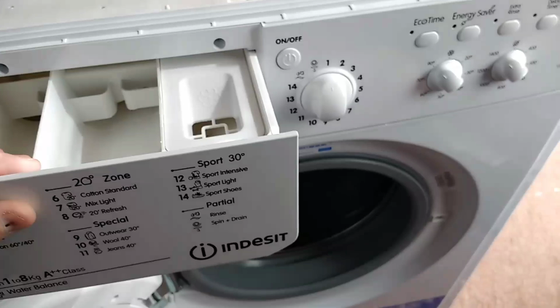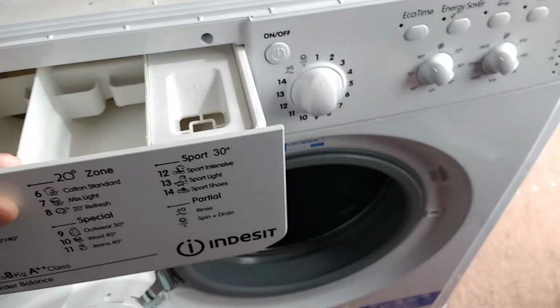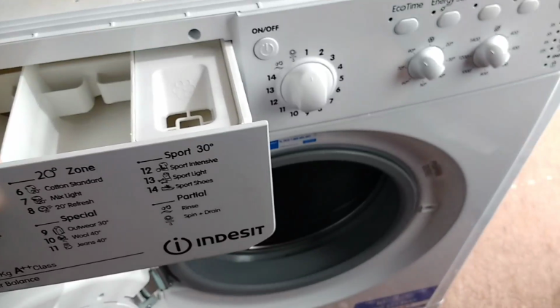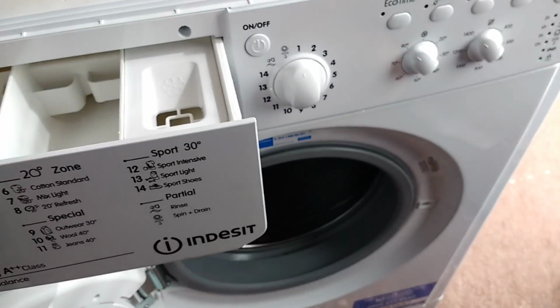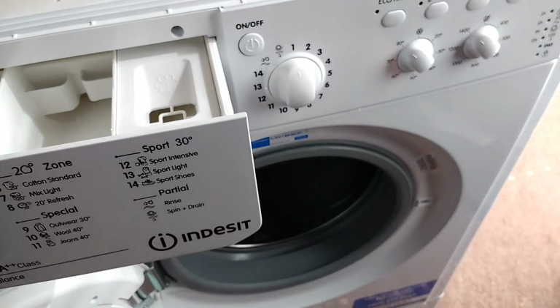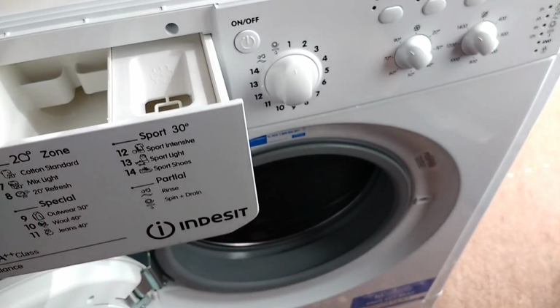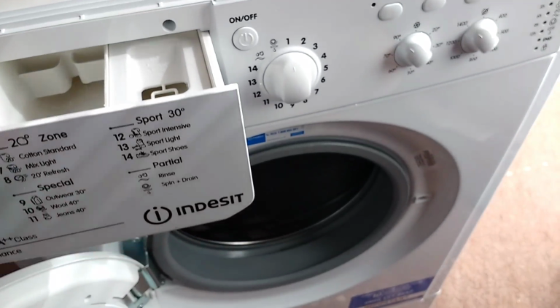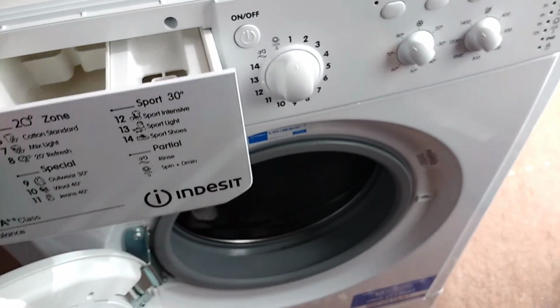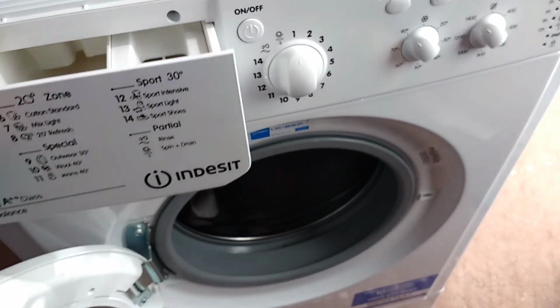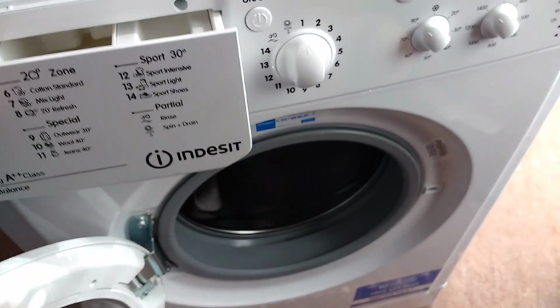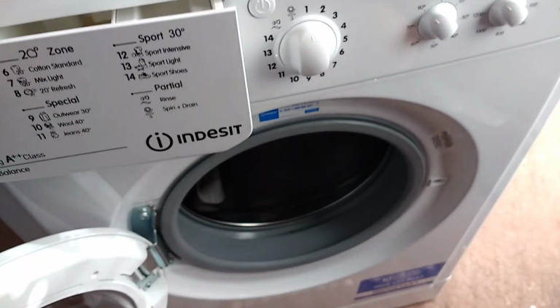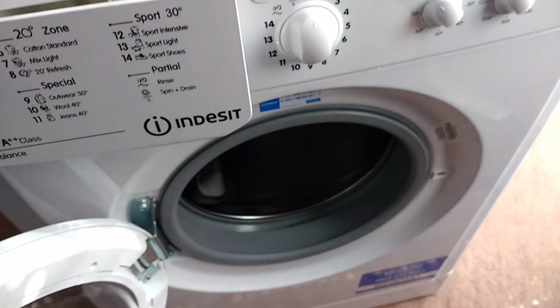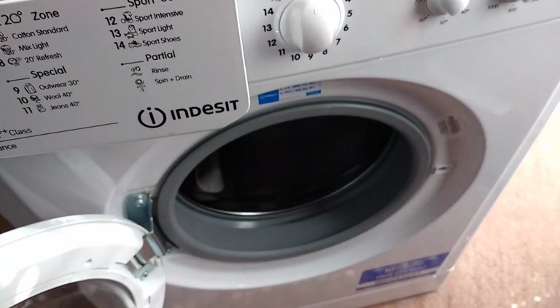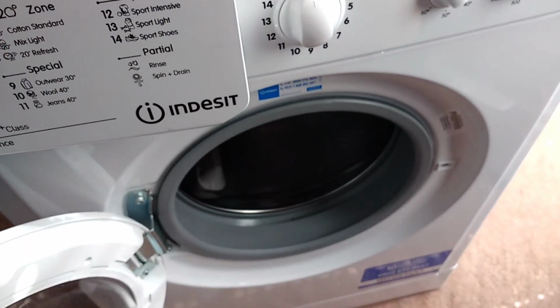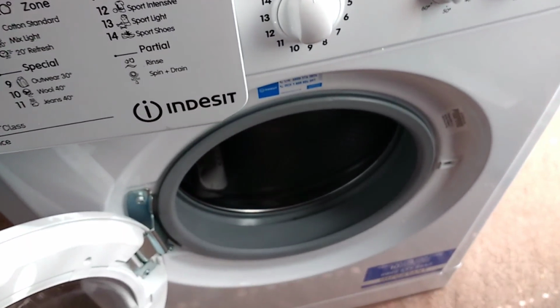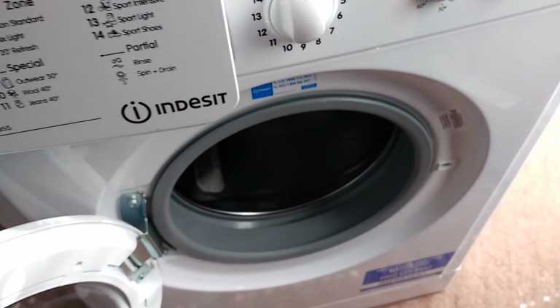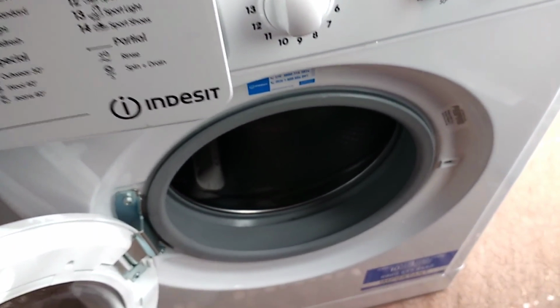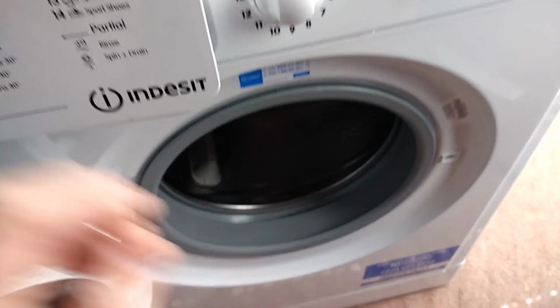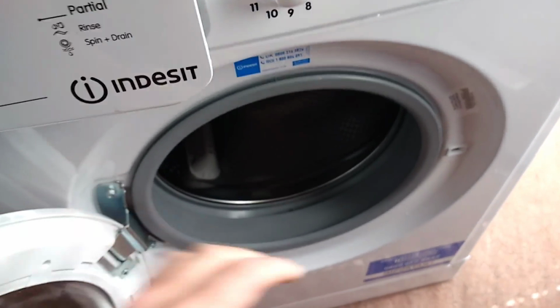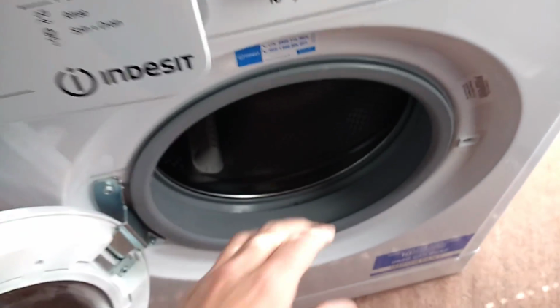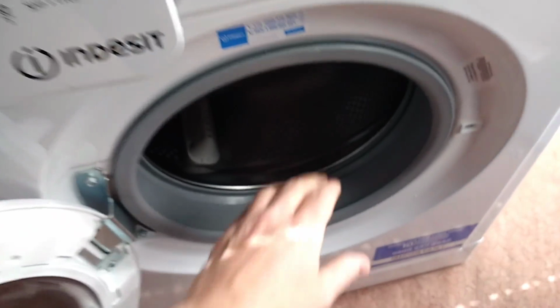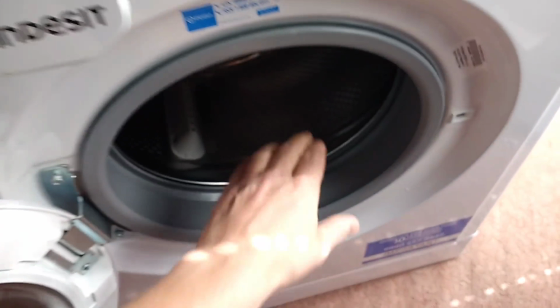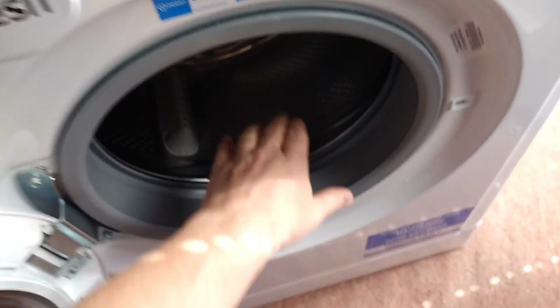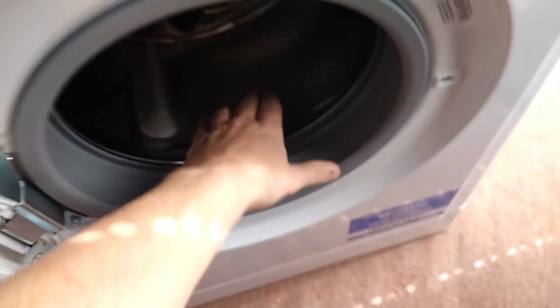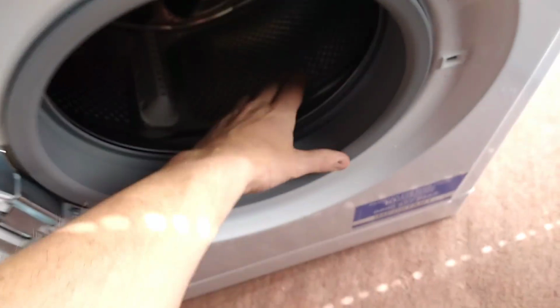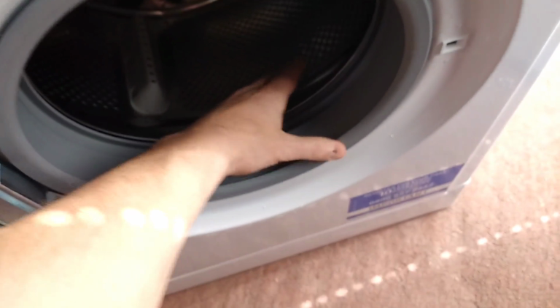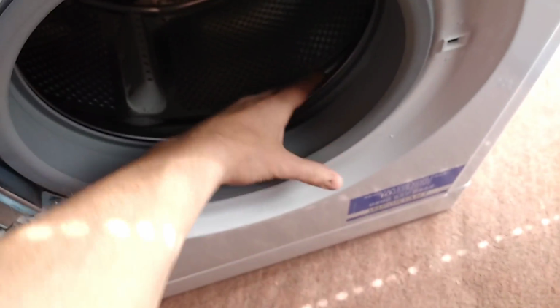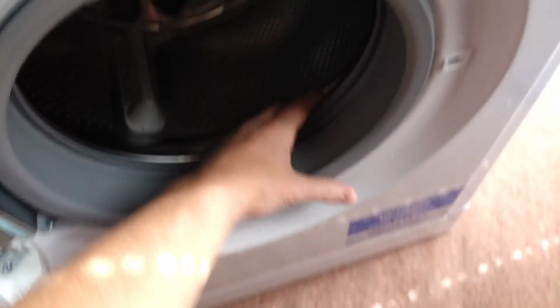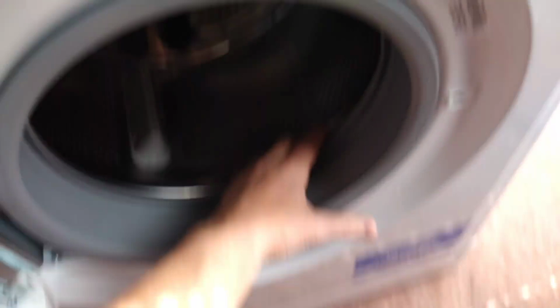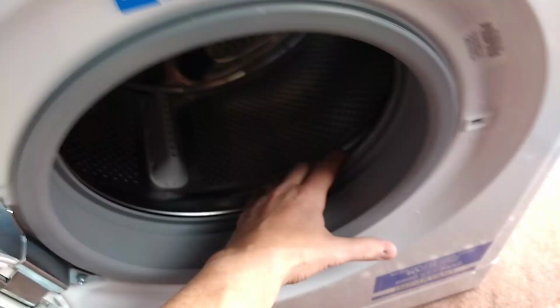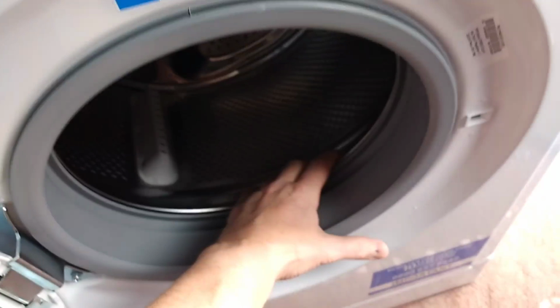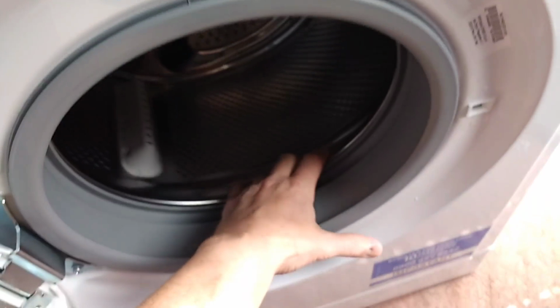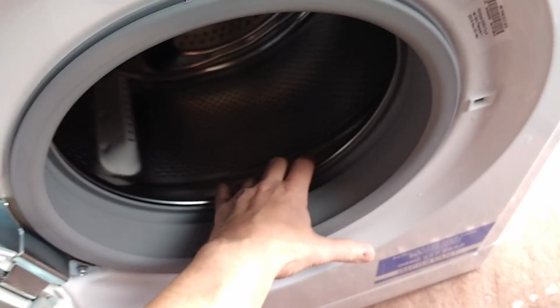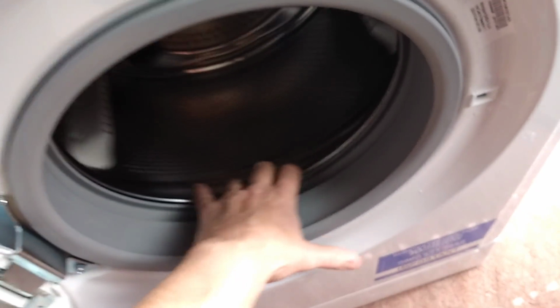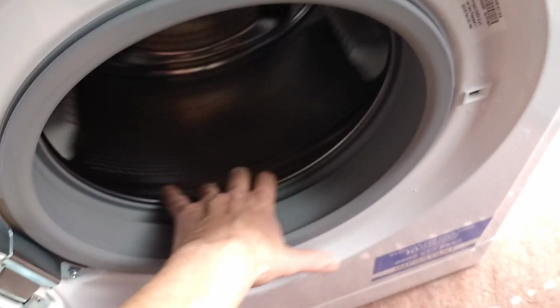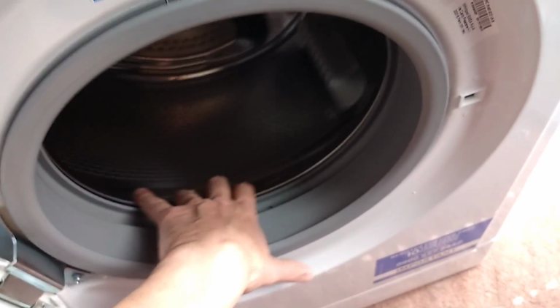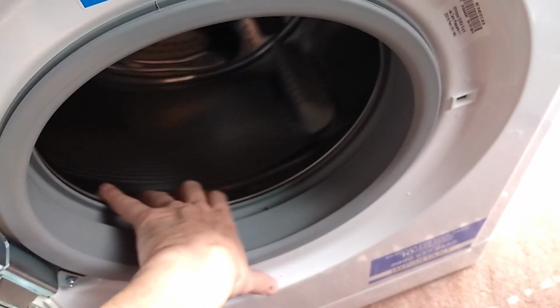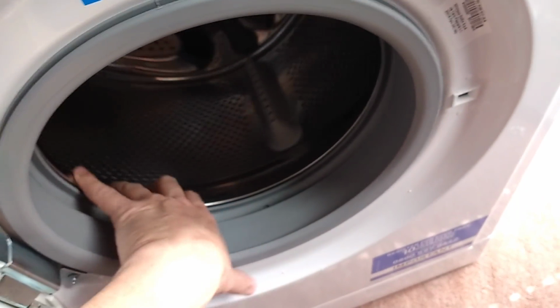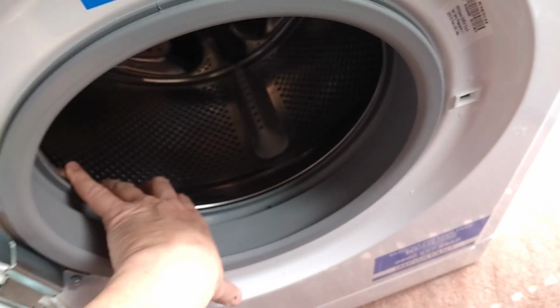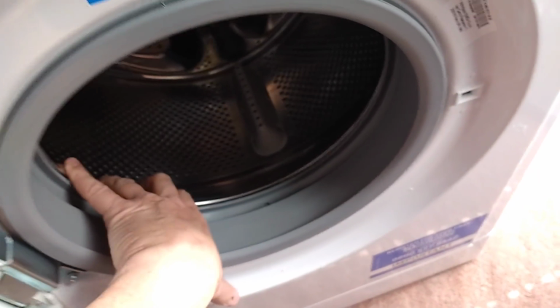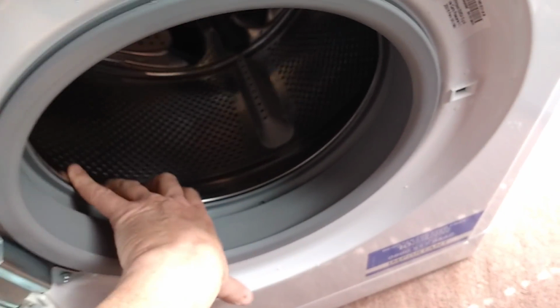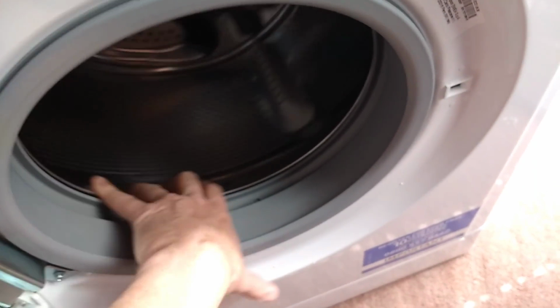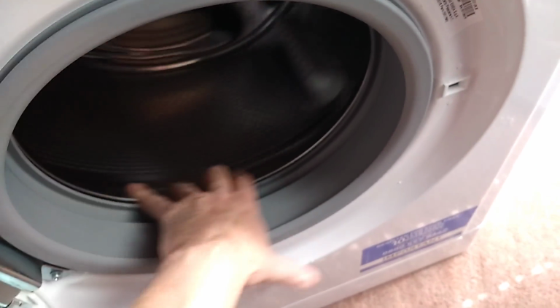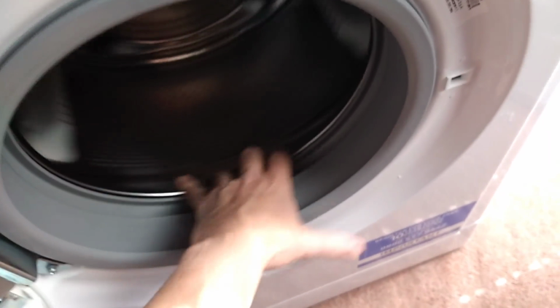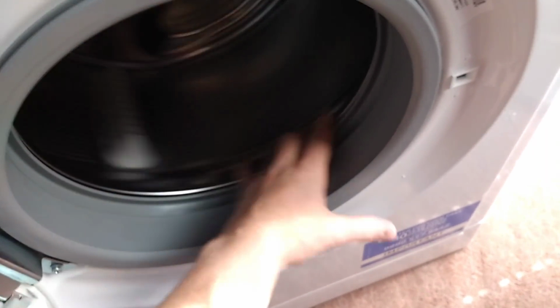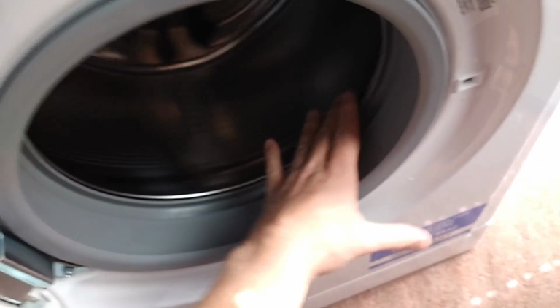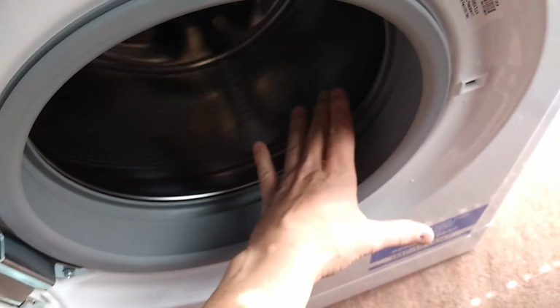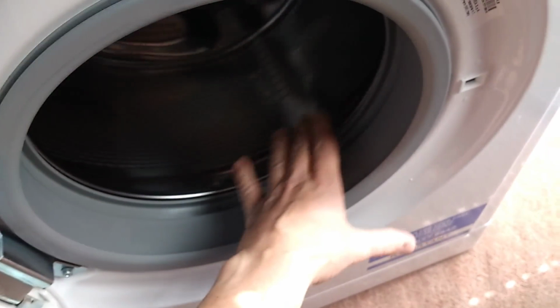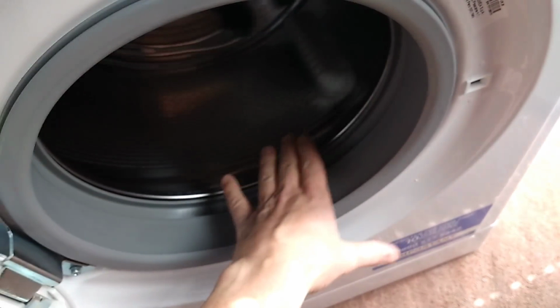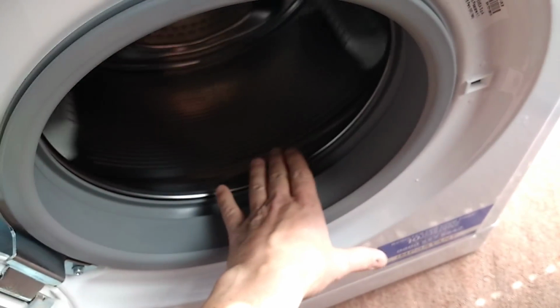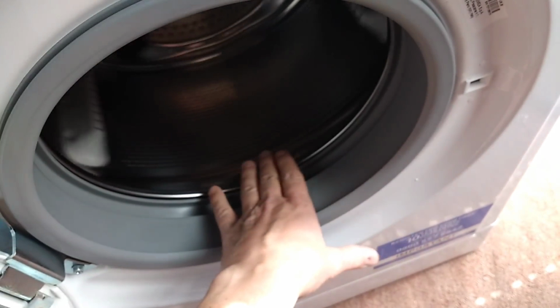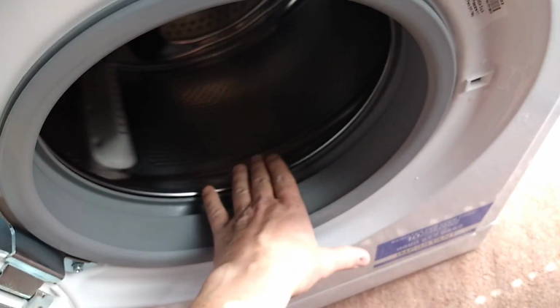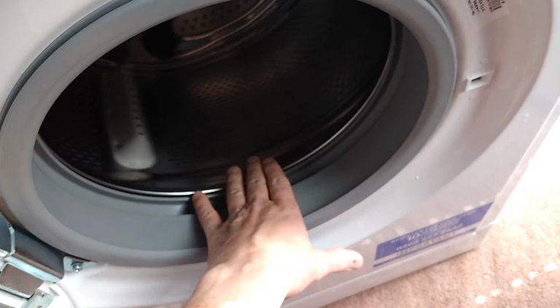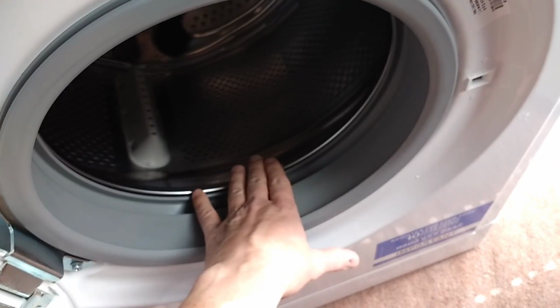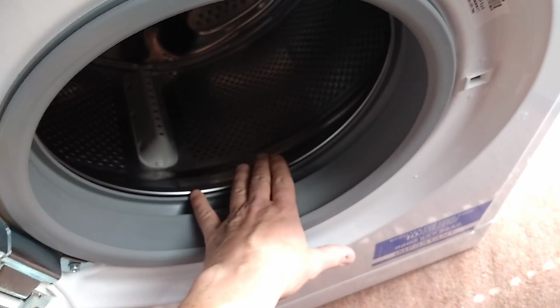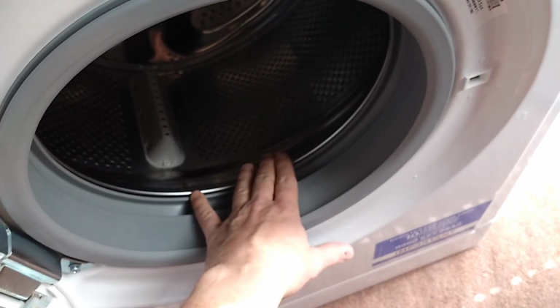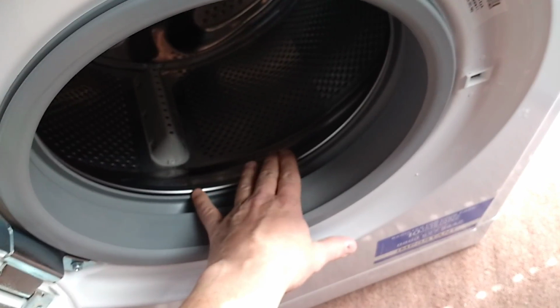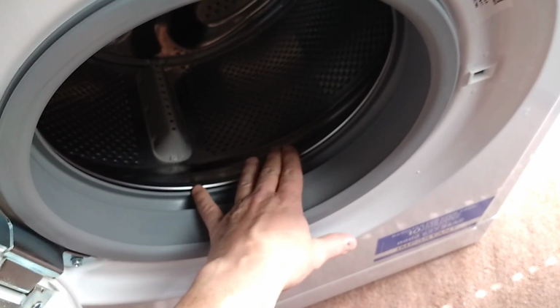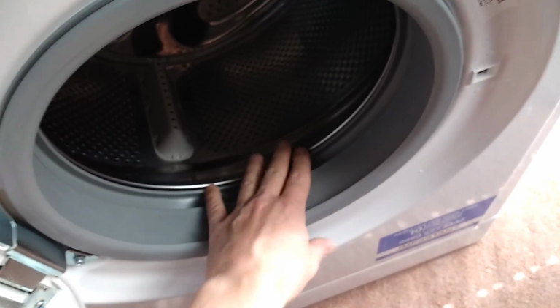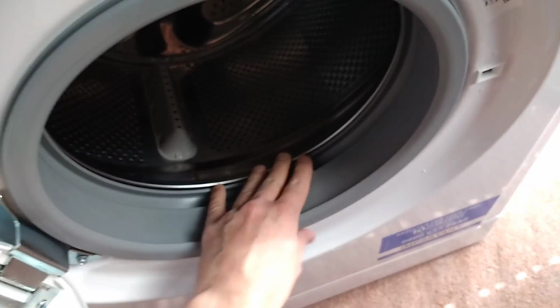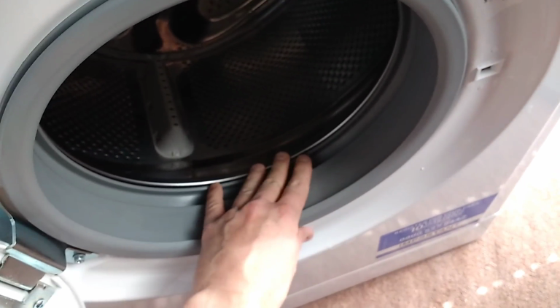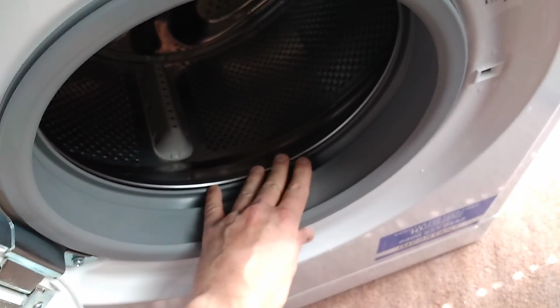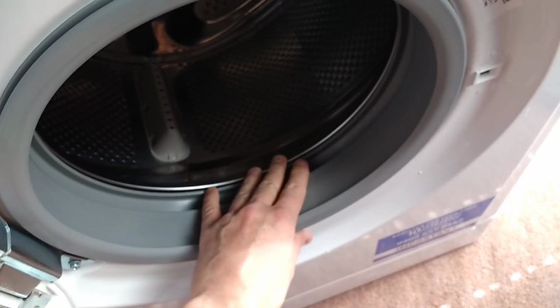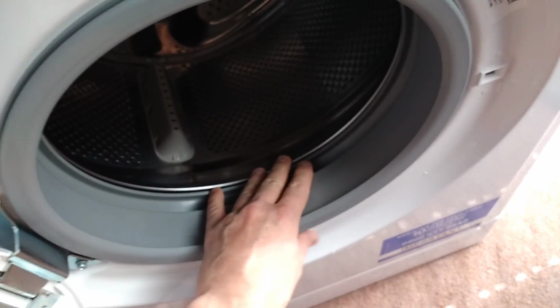New washing machine. I thought before I use this, before I even take it in, I'll take it to bits and see what it's like.